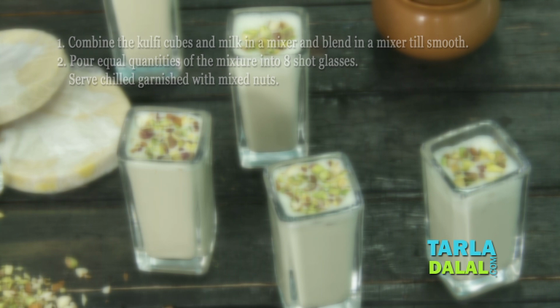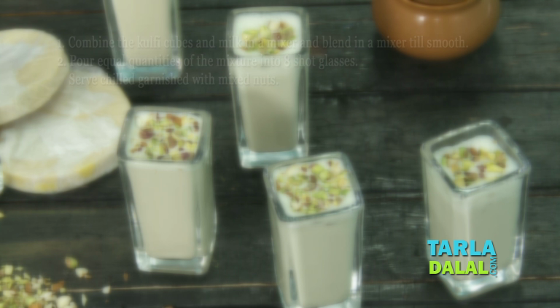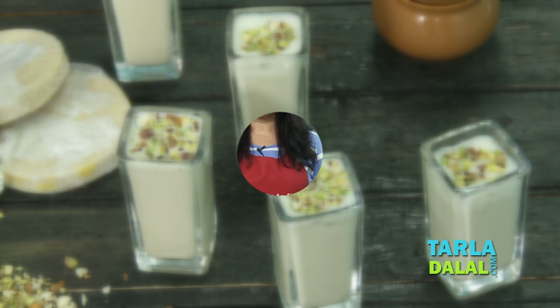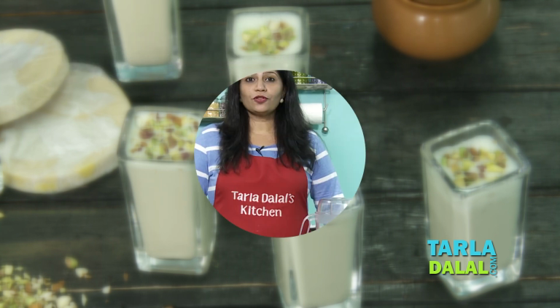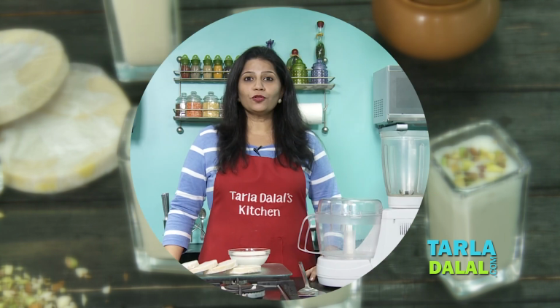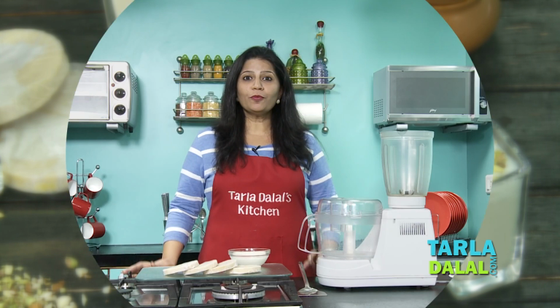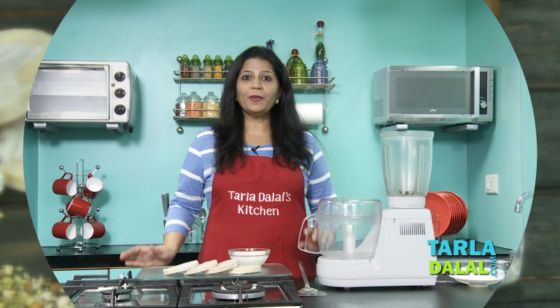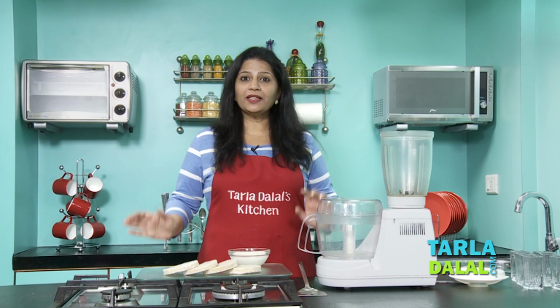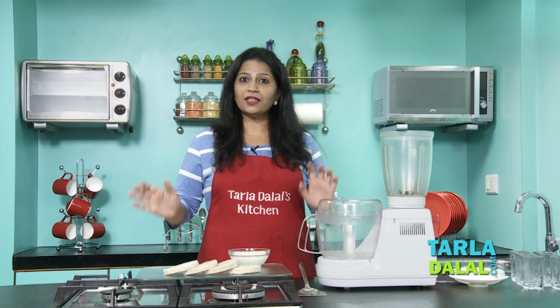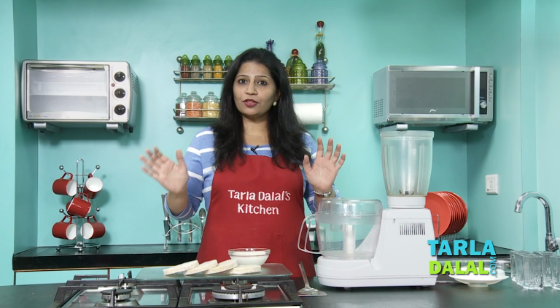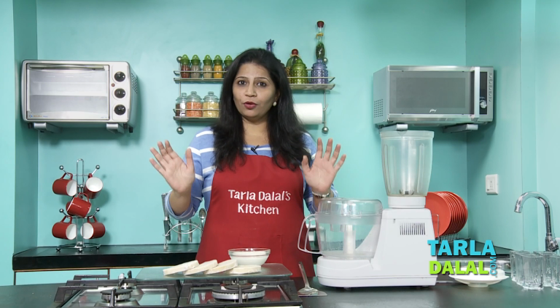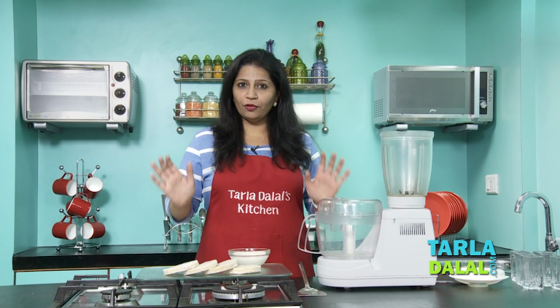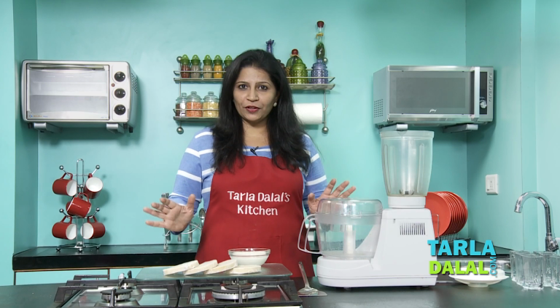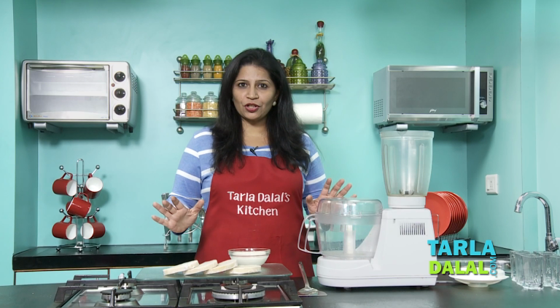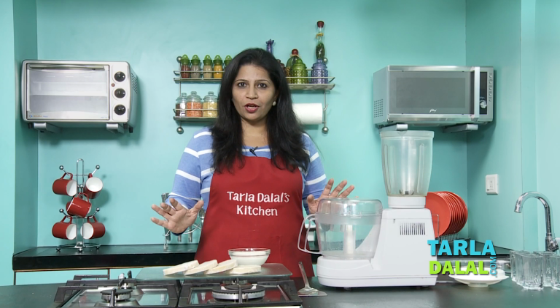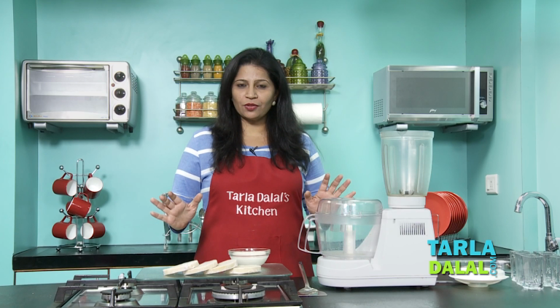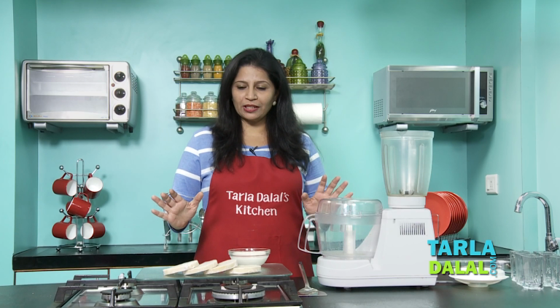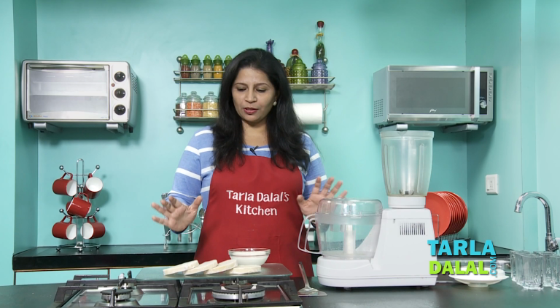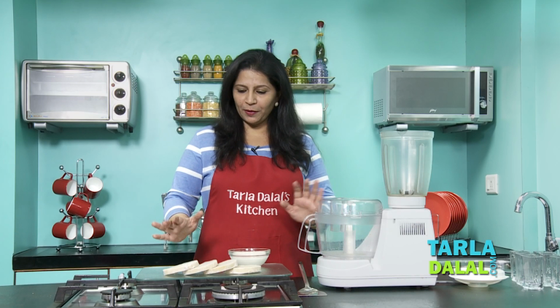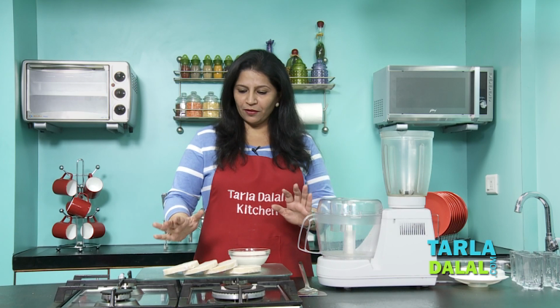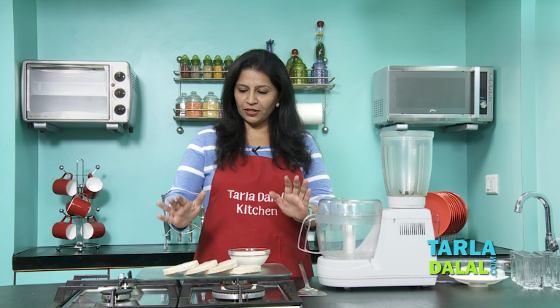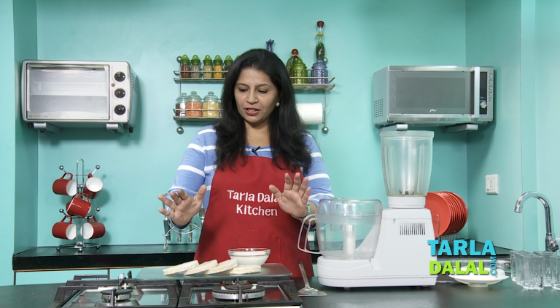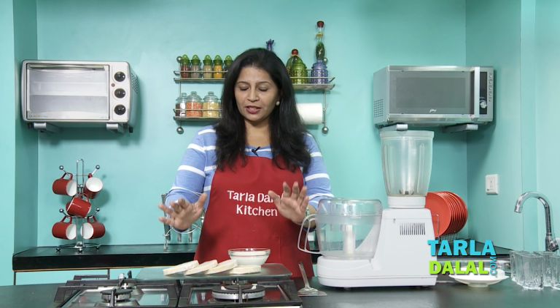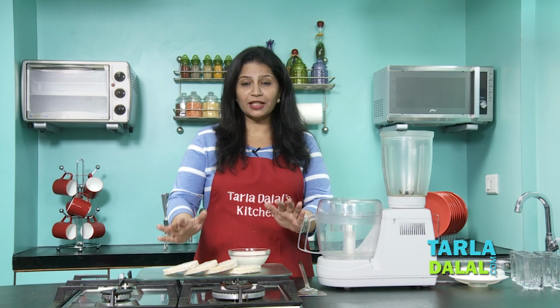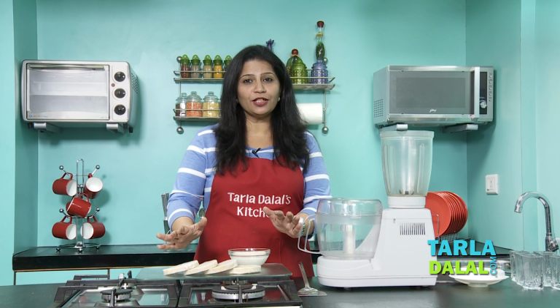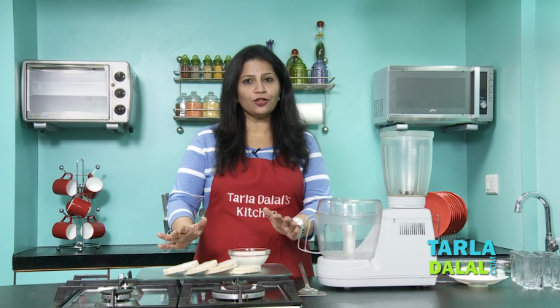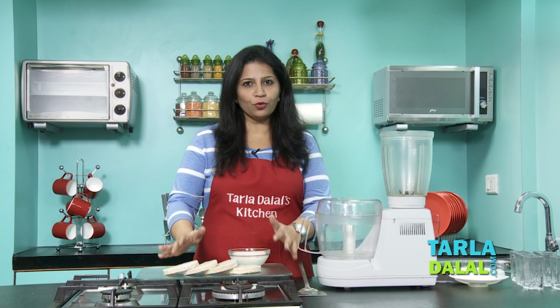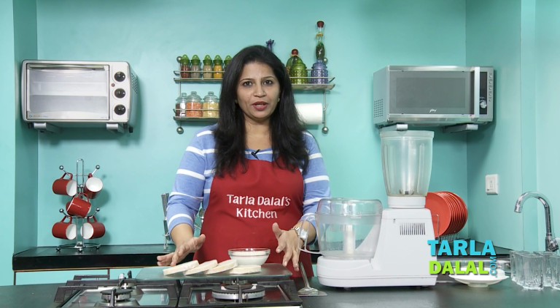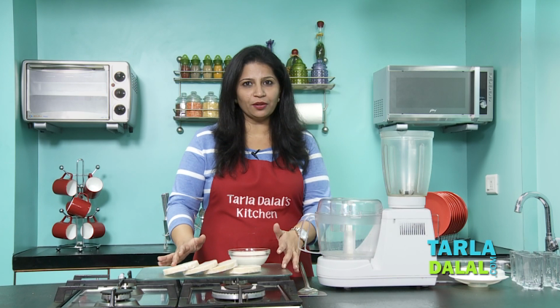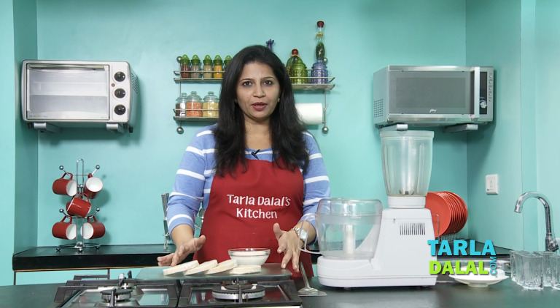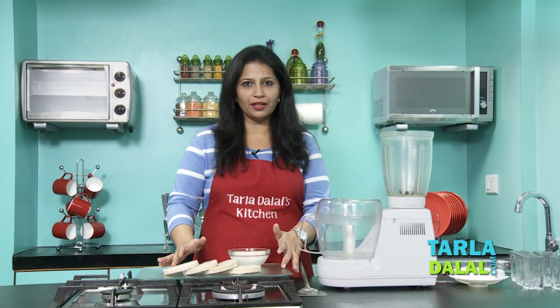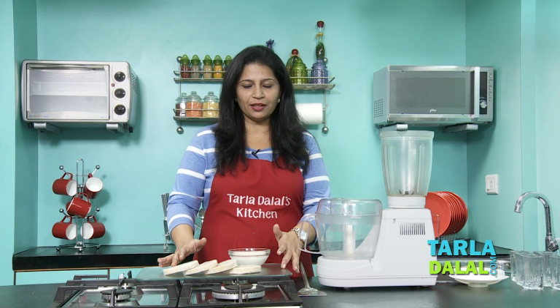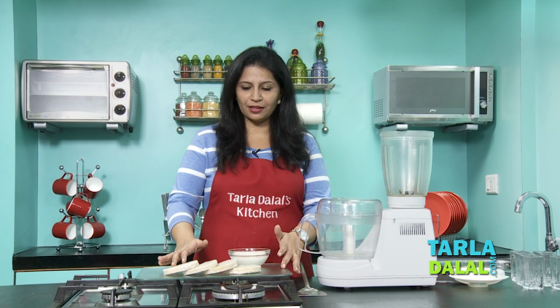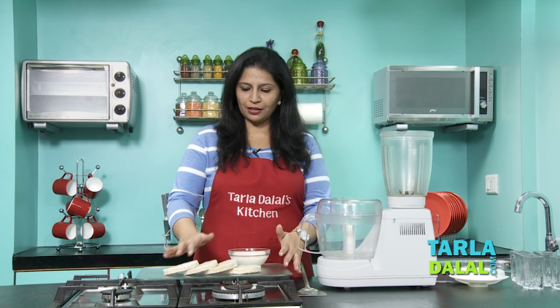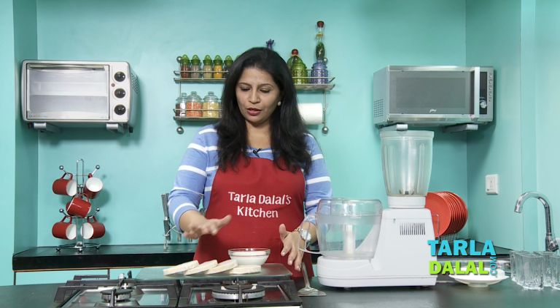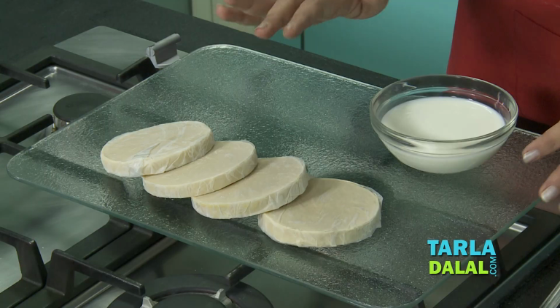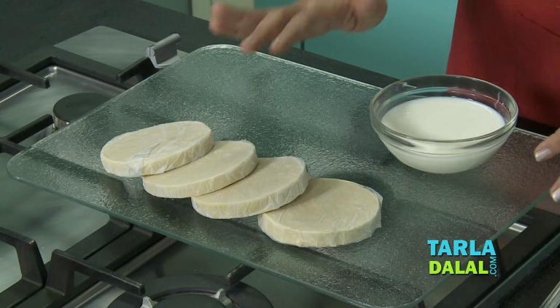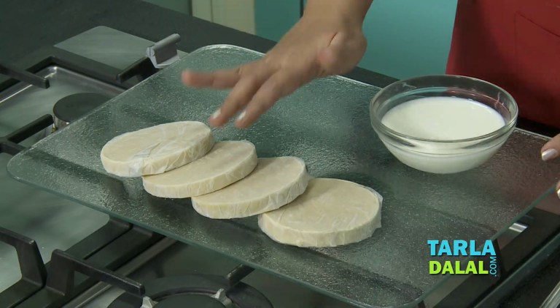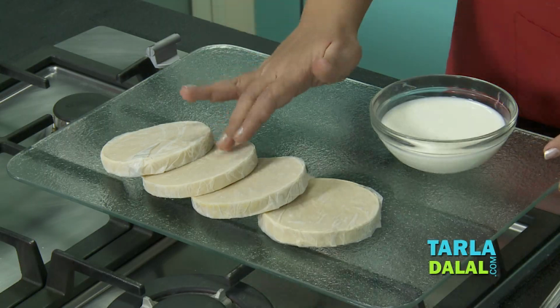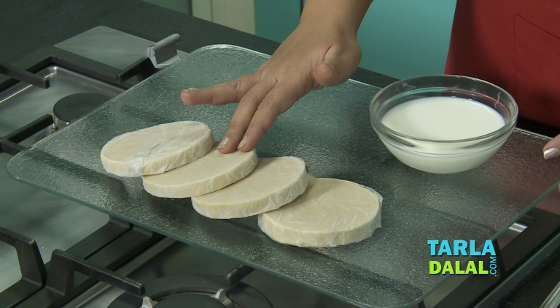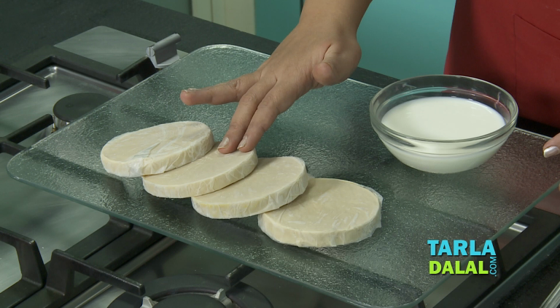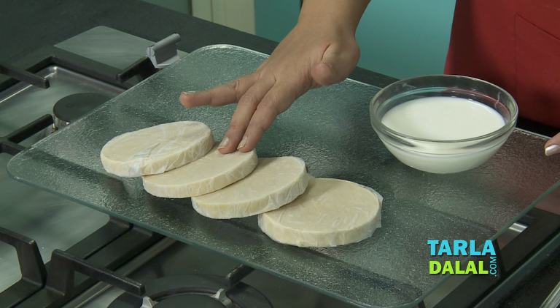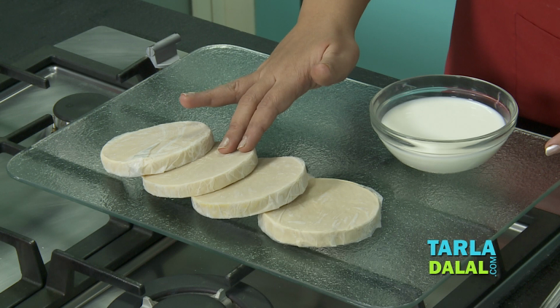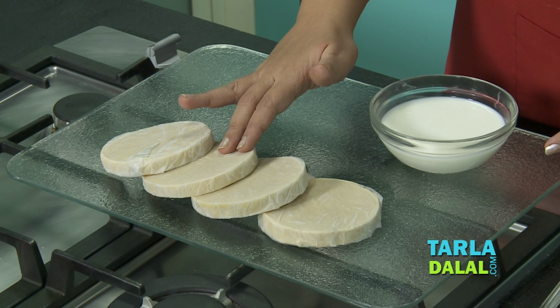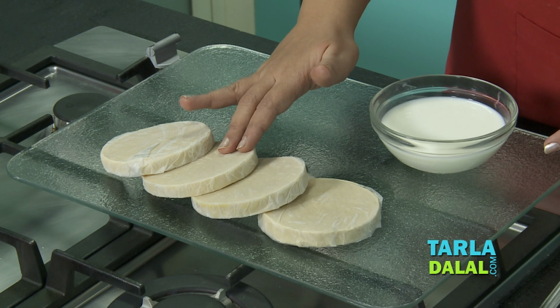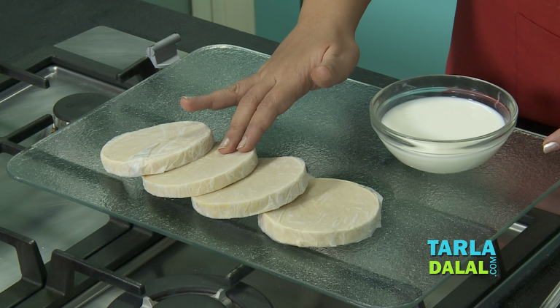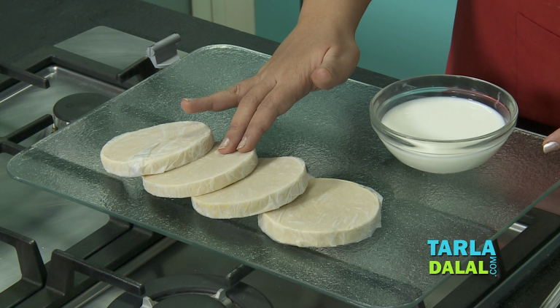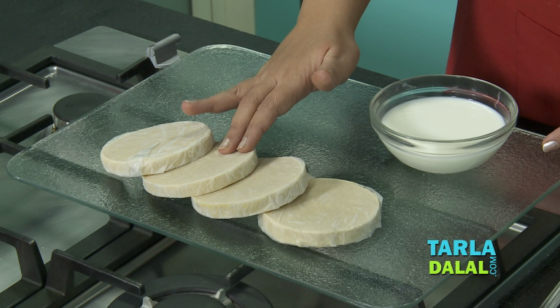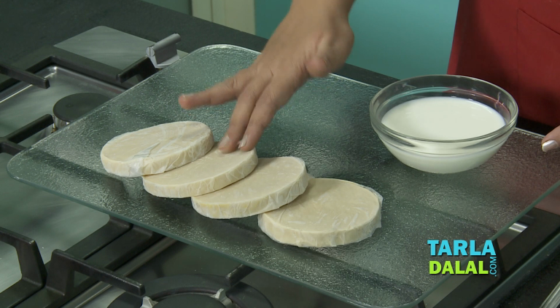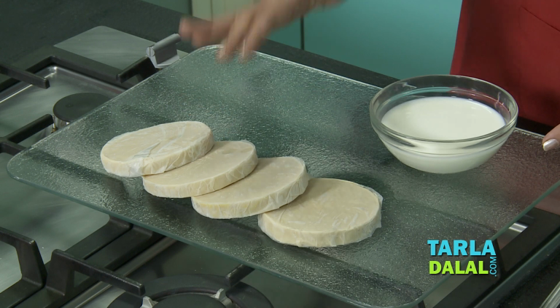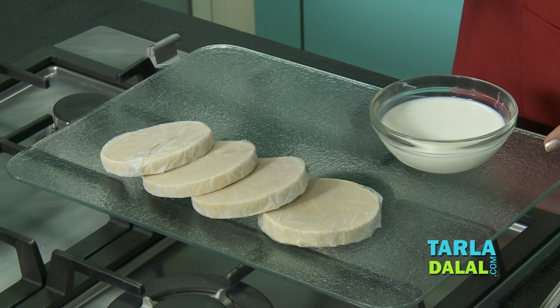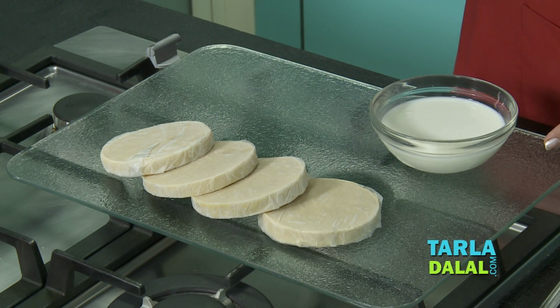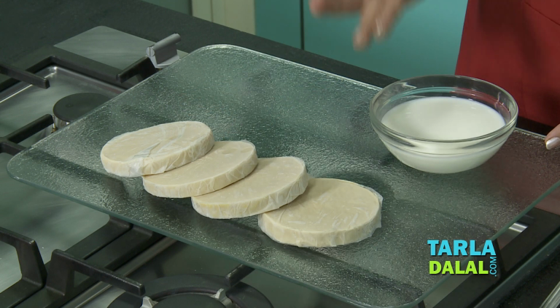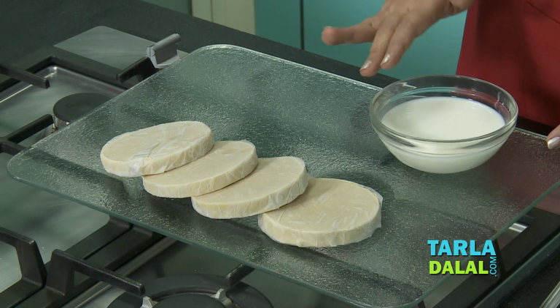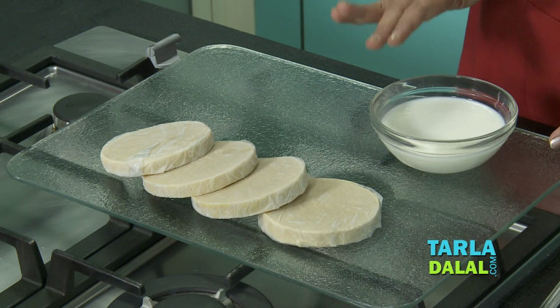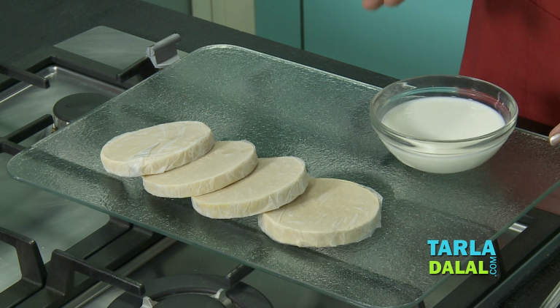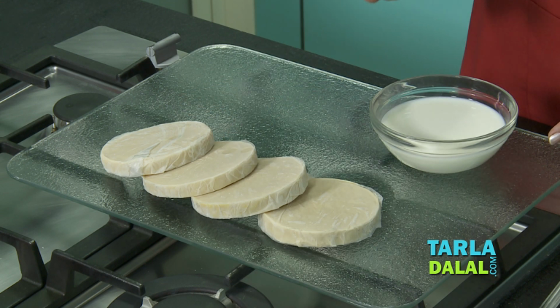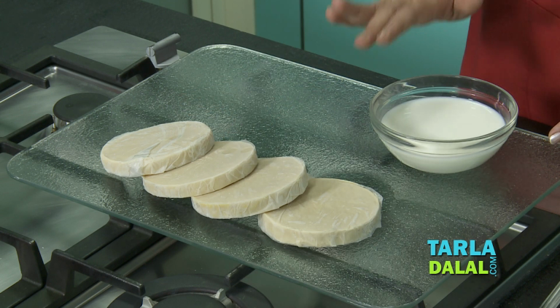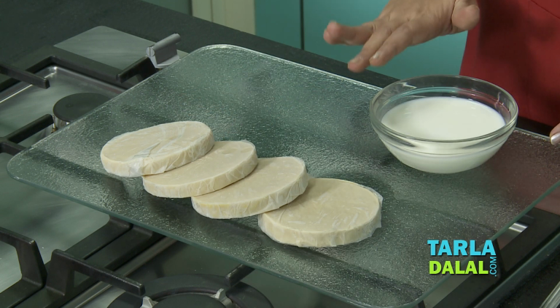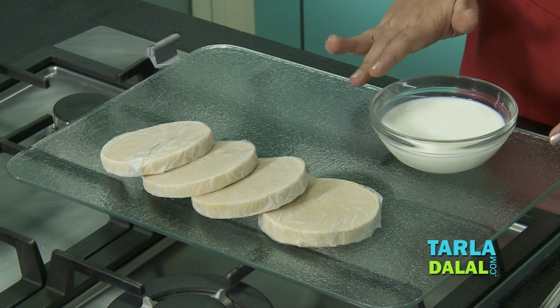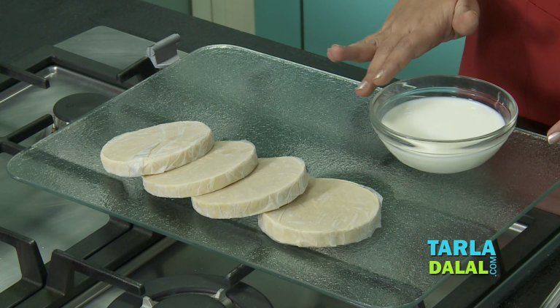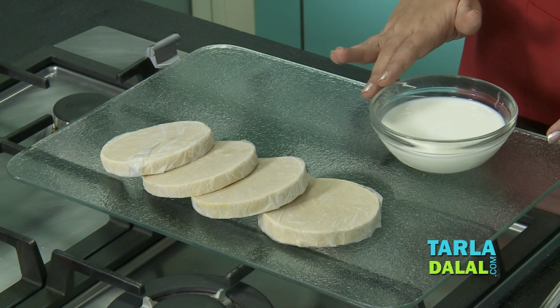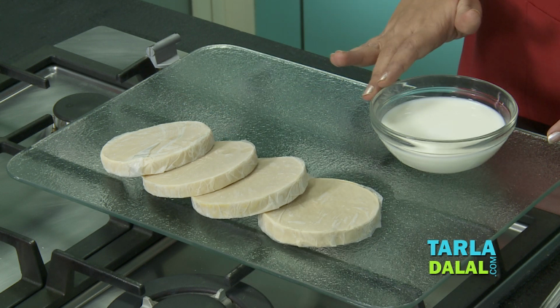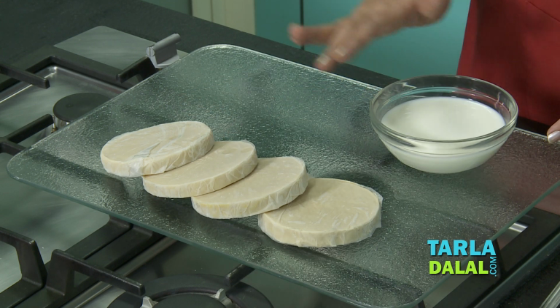To make this kulfi shot recipe, we just need two ingredients. One is the malai kulfi and the other one is the milk.